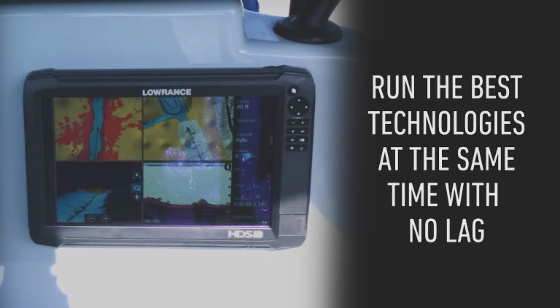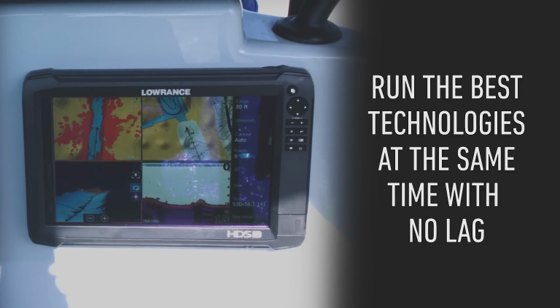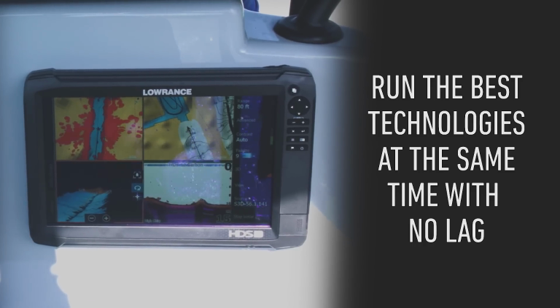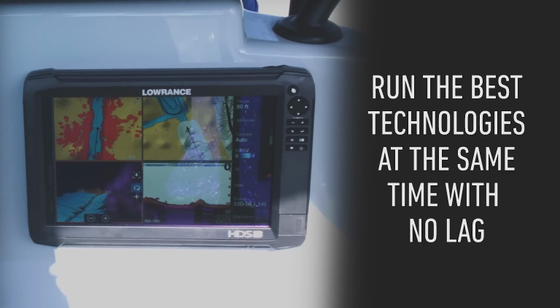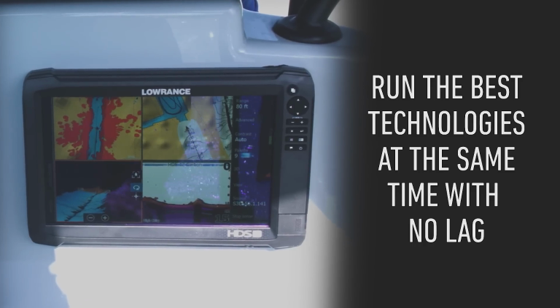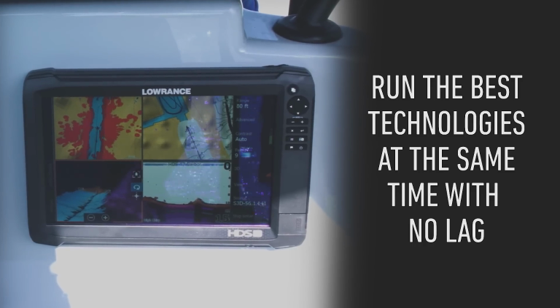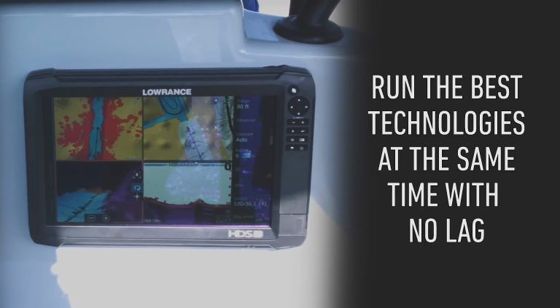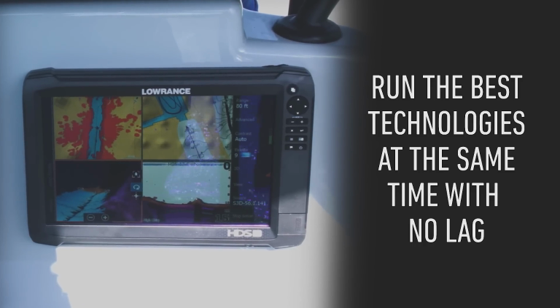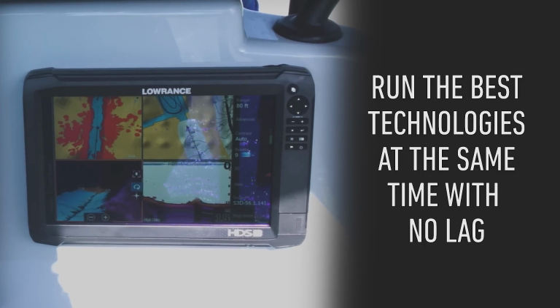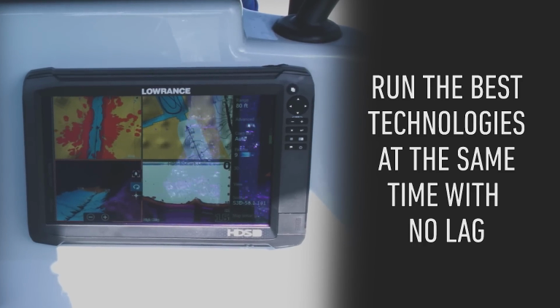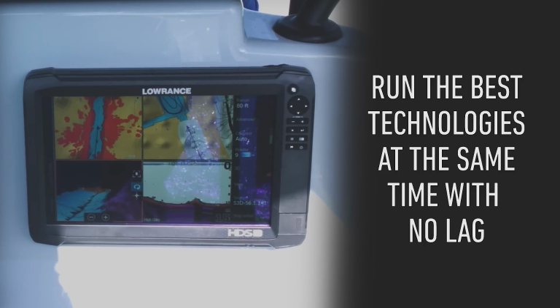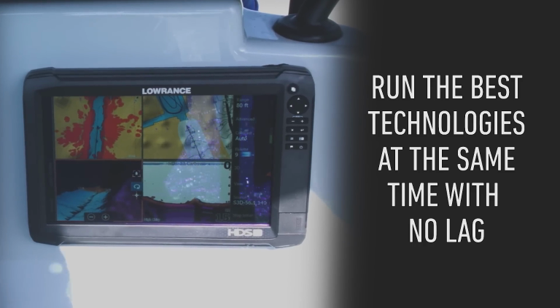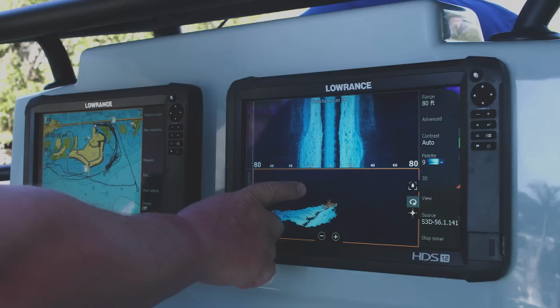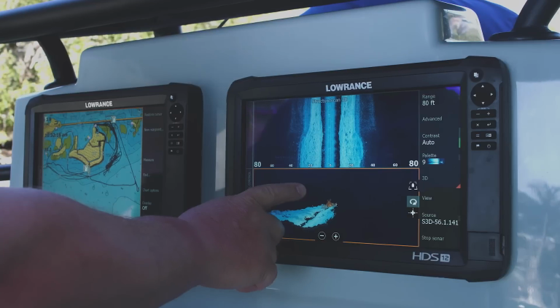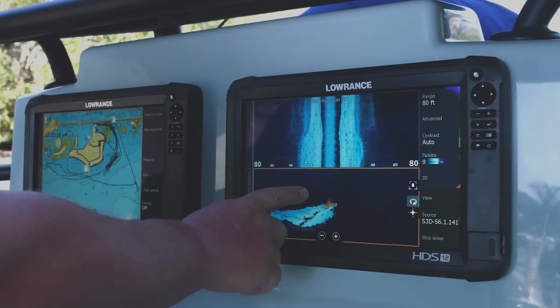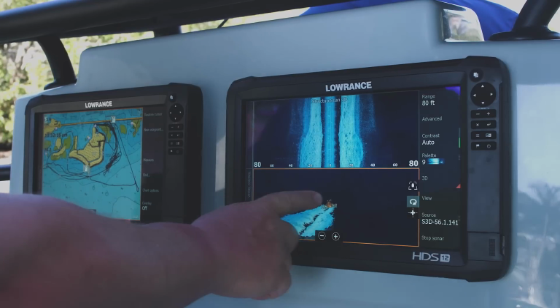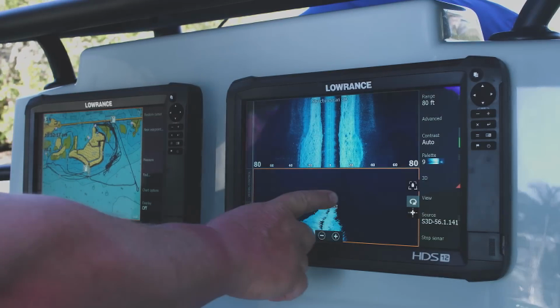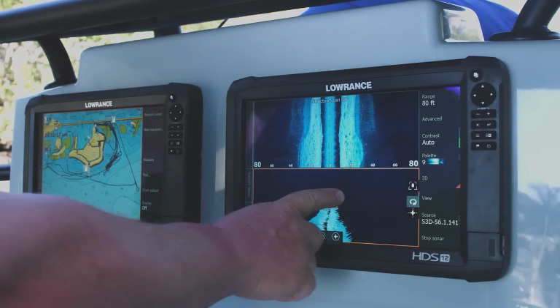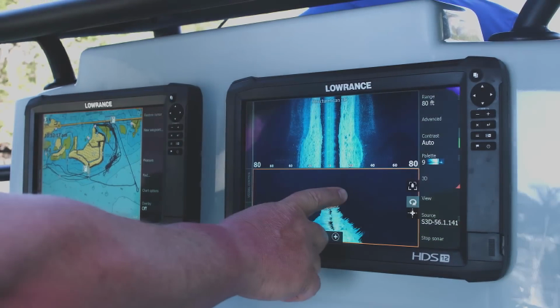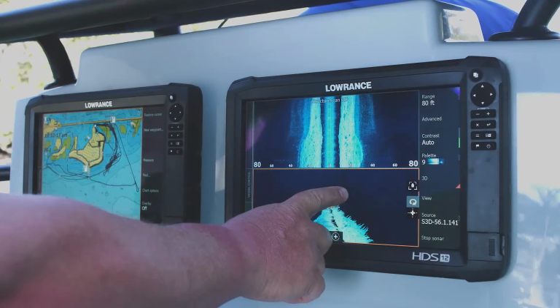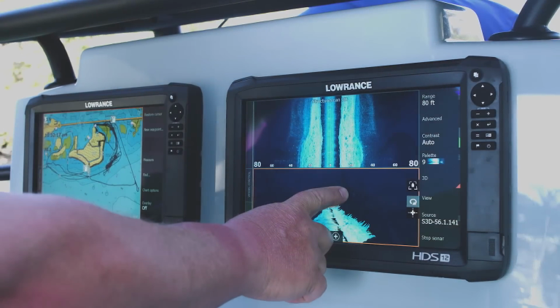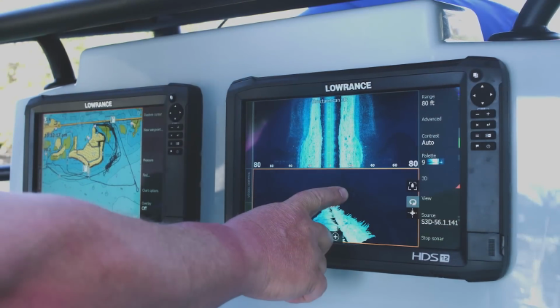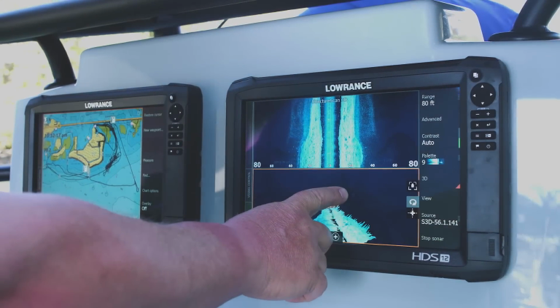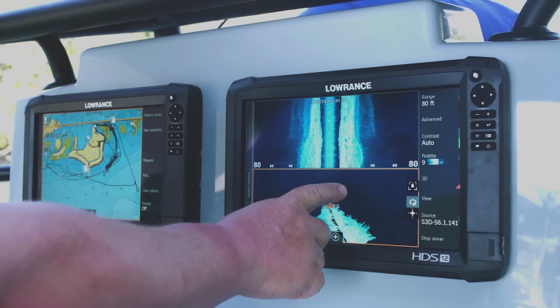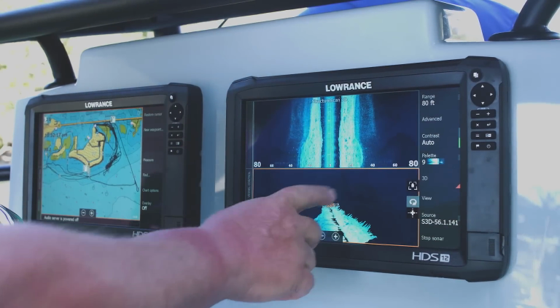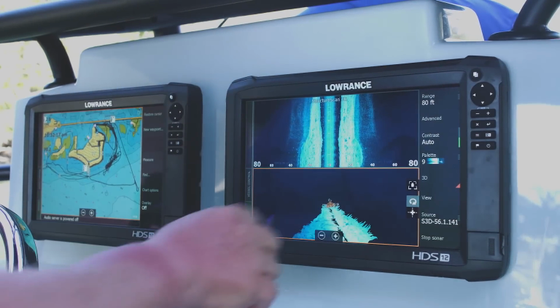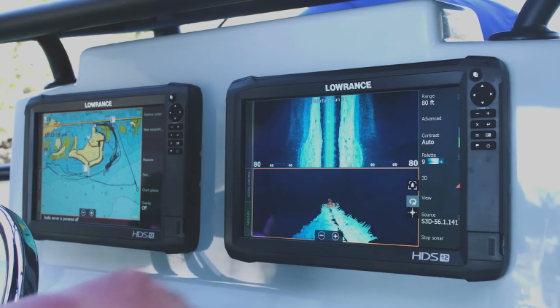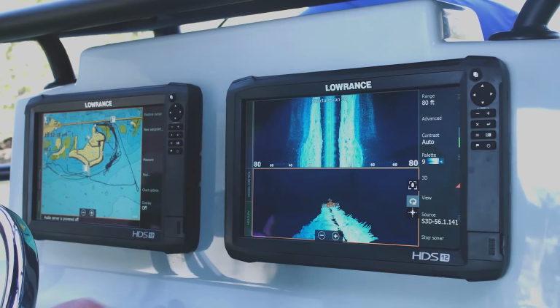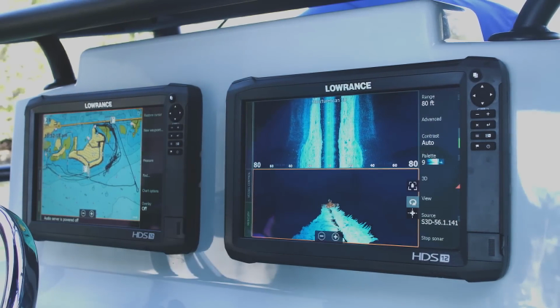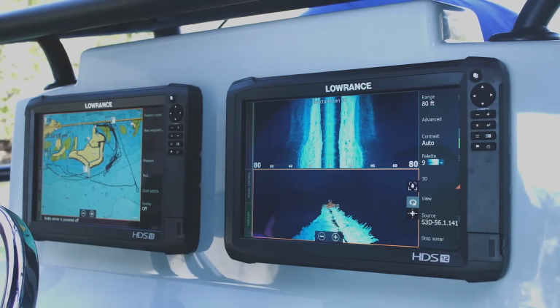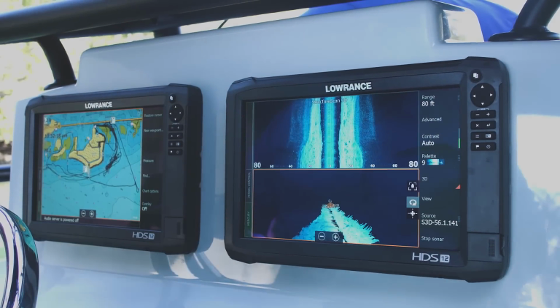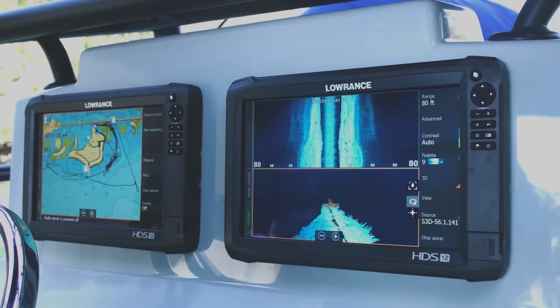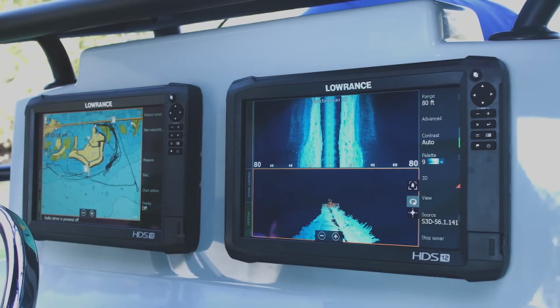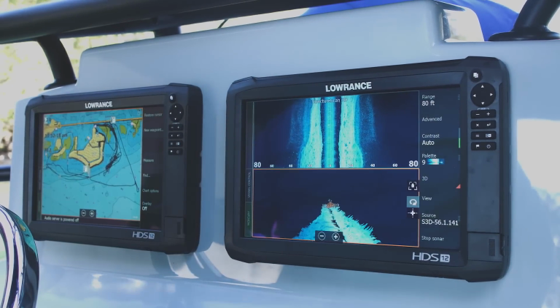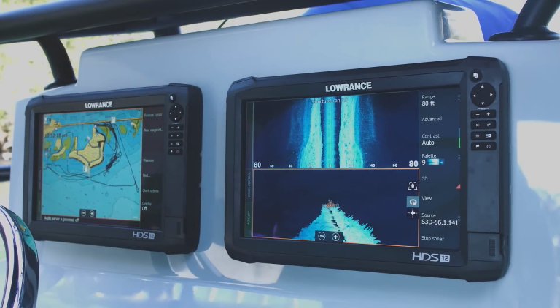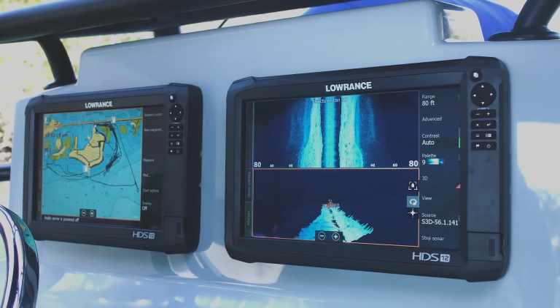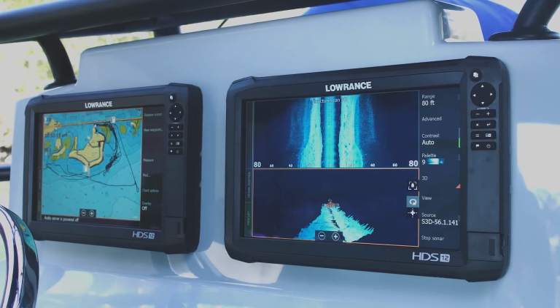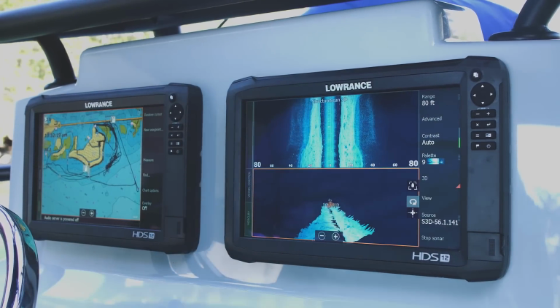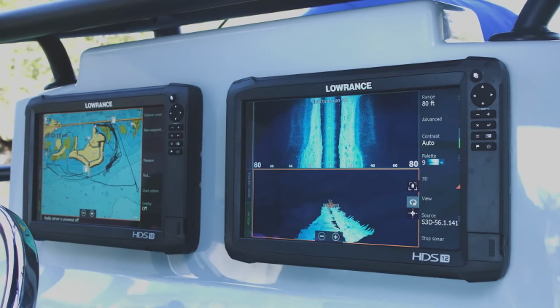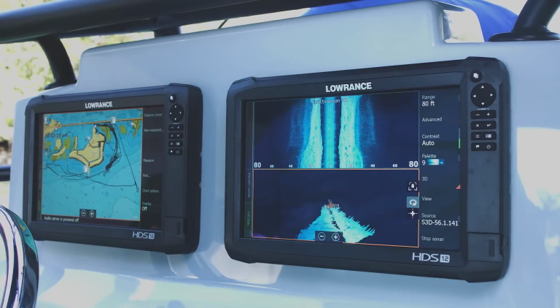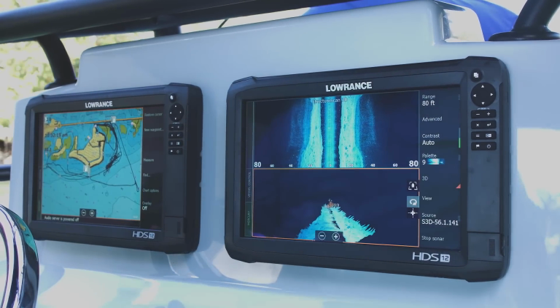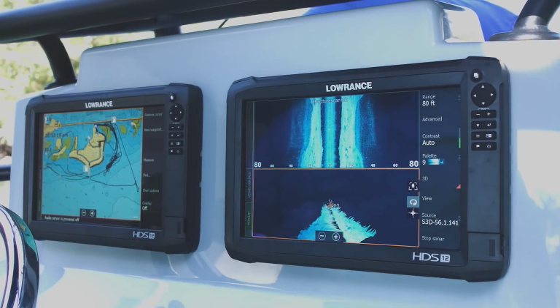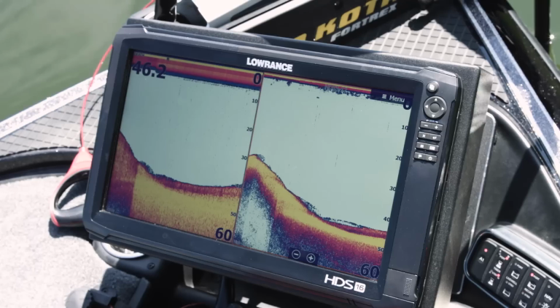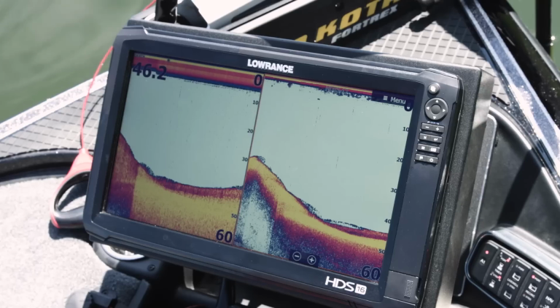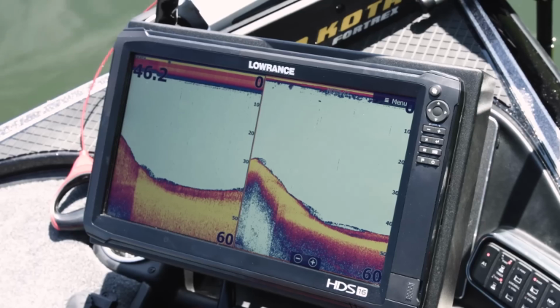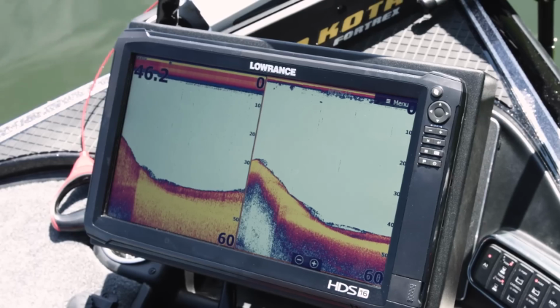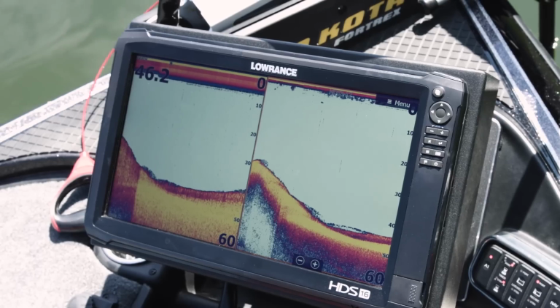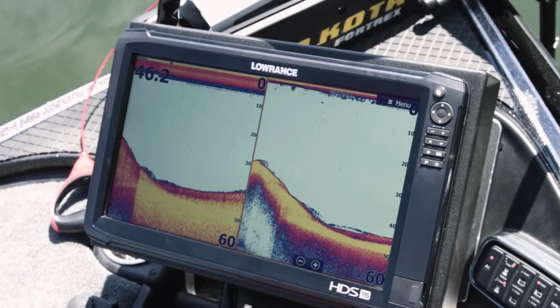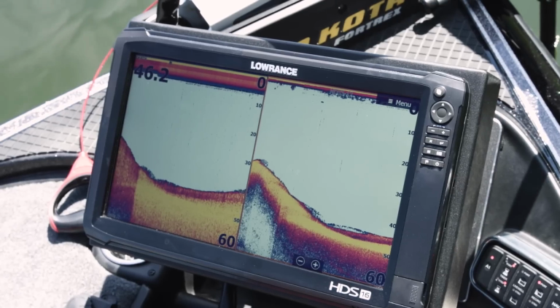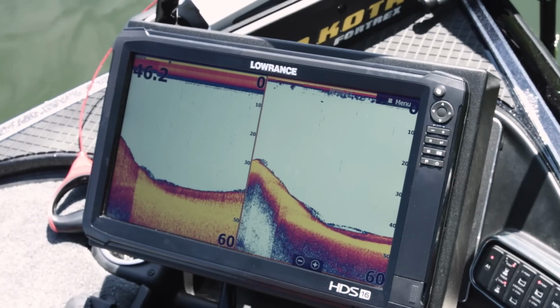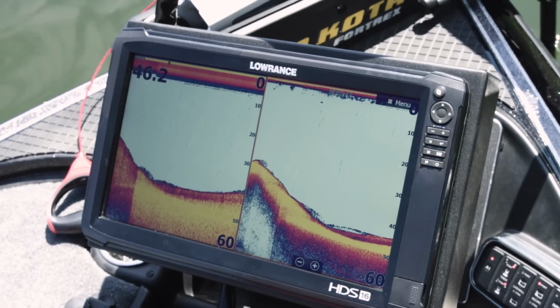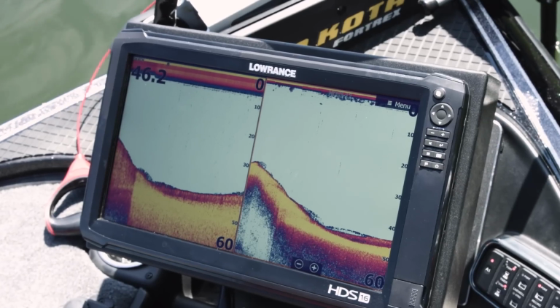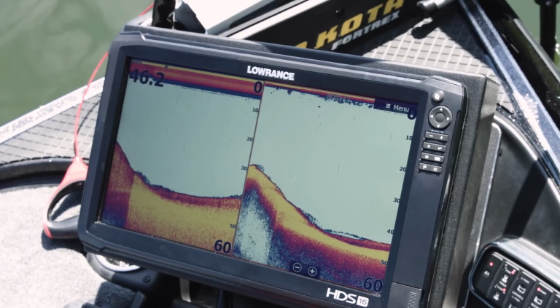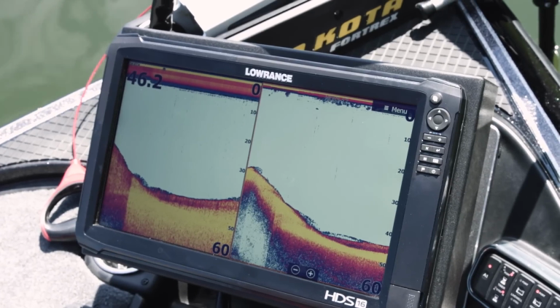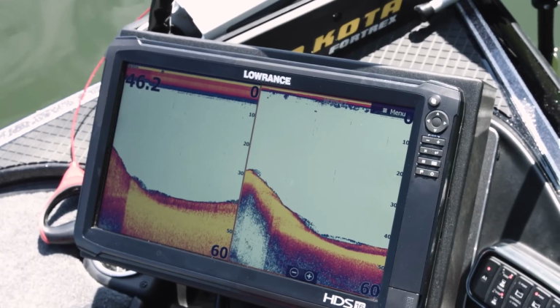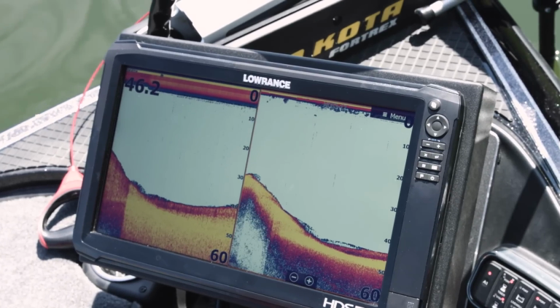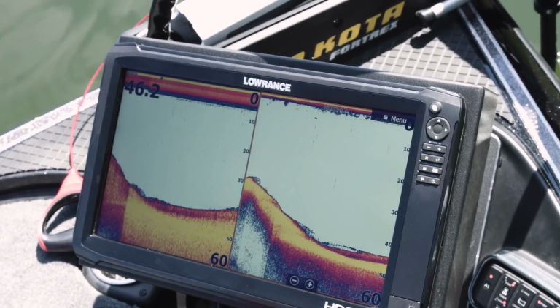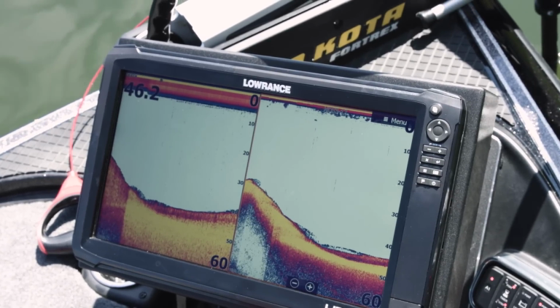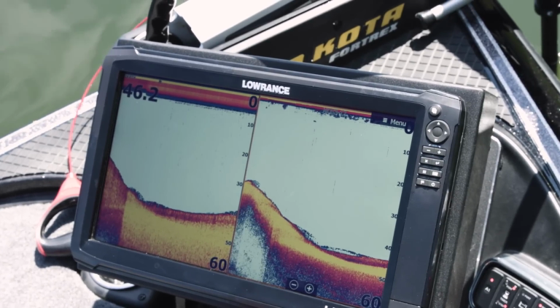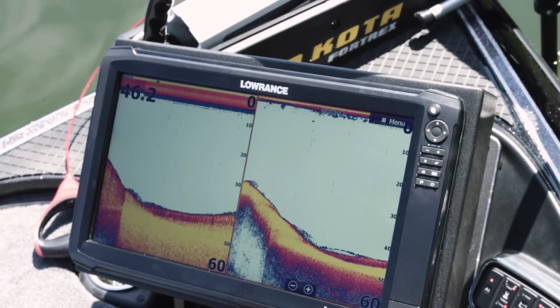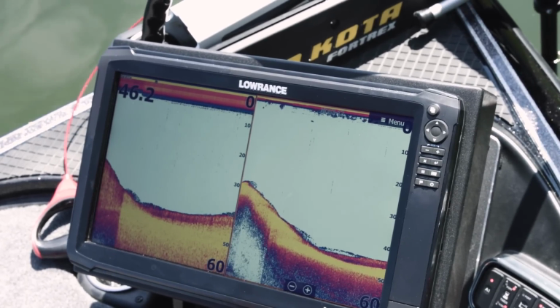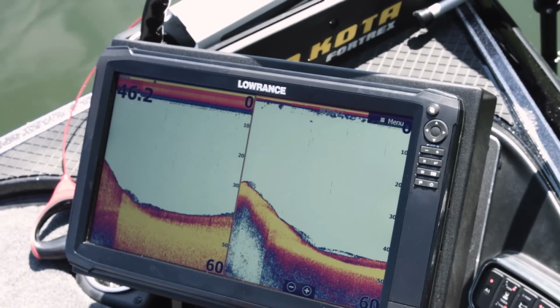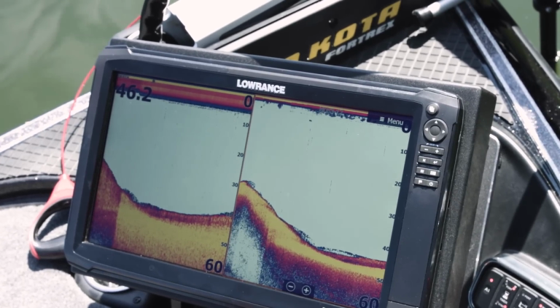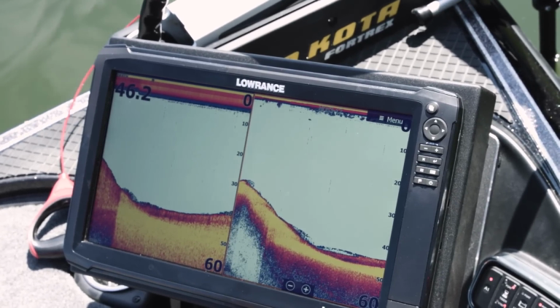Like simultaneous chirp sonar with Structure Scan 3D, the Lowrance outboard pilot, live network sonar, and multiple map sources.